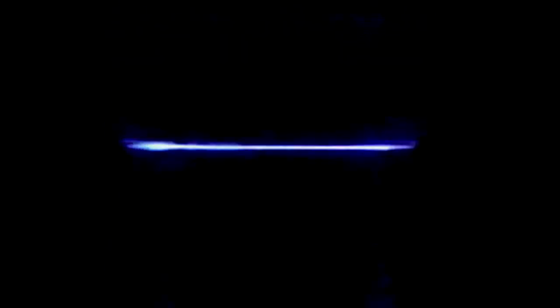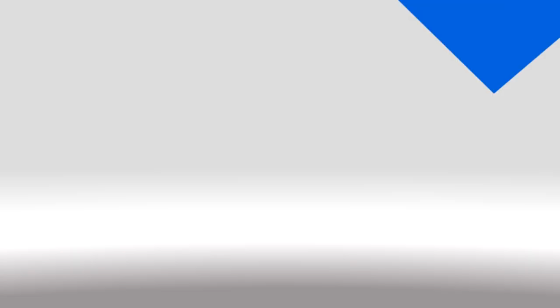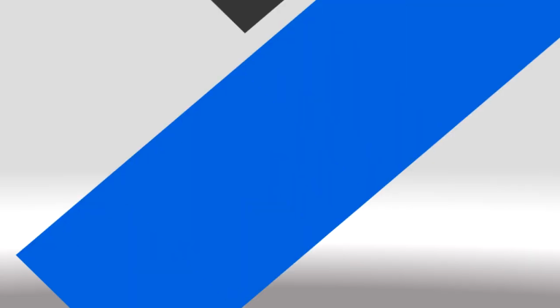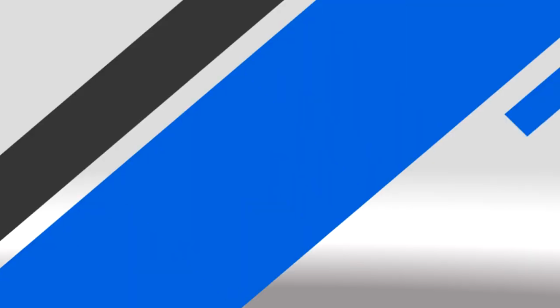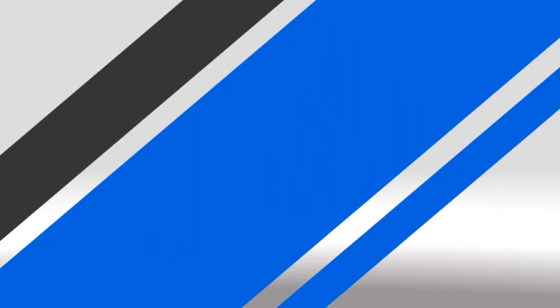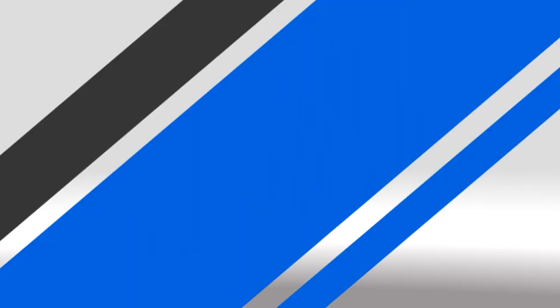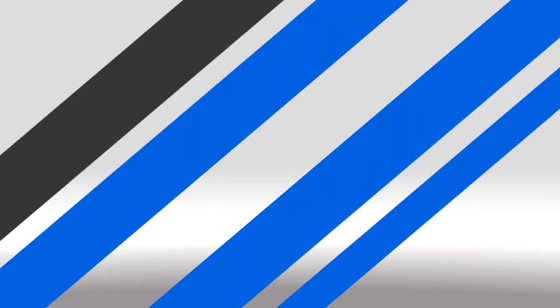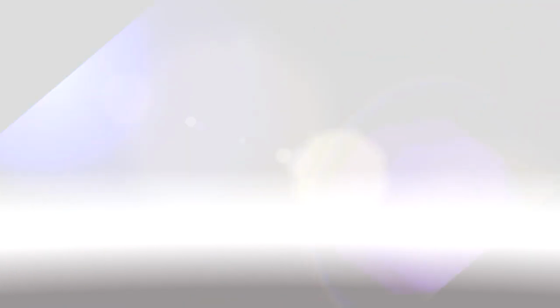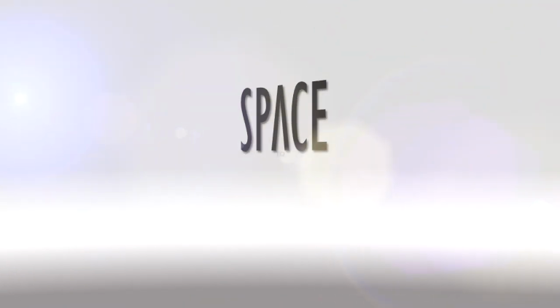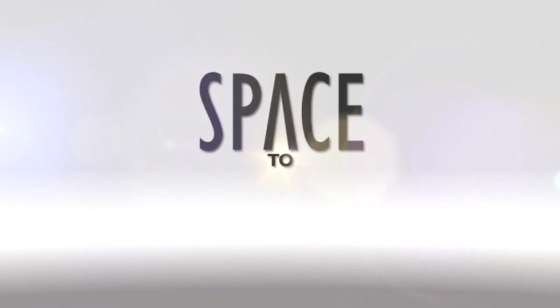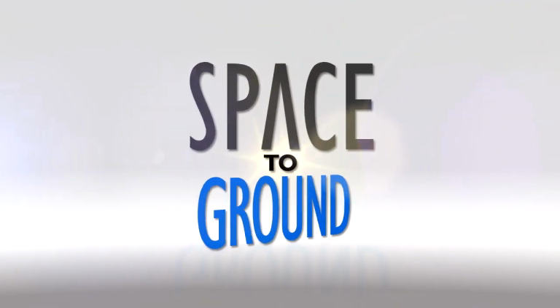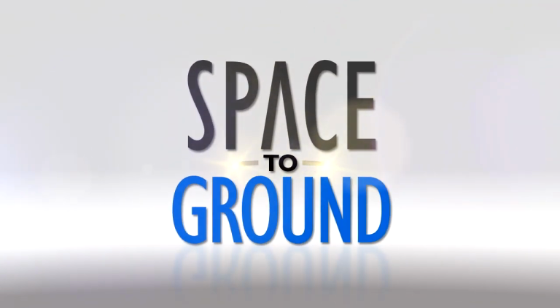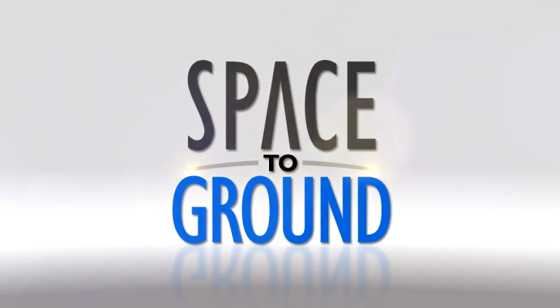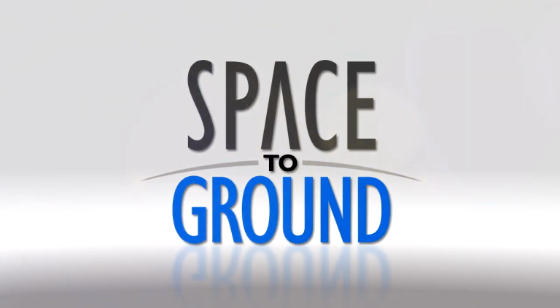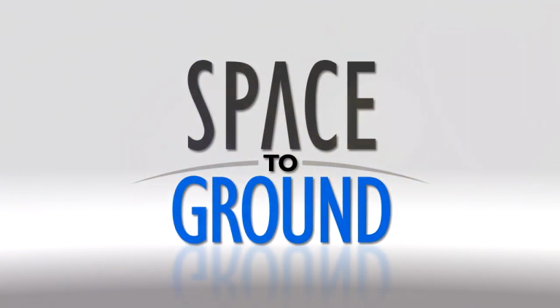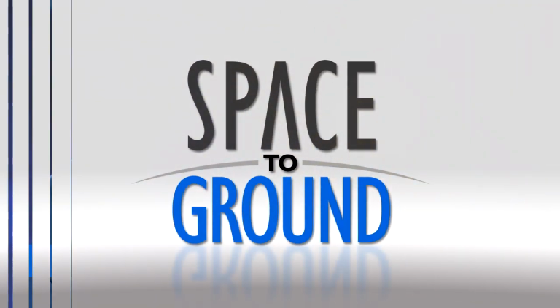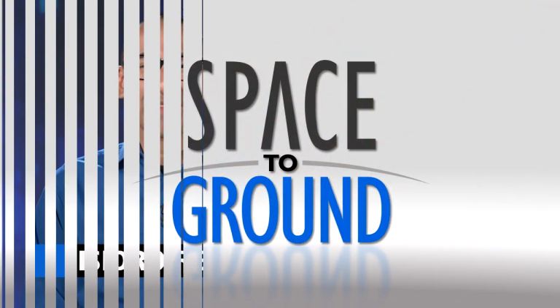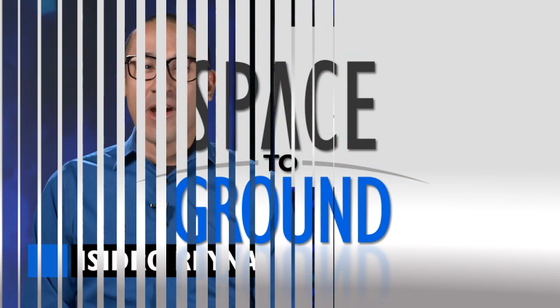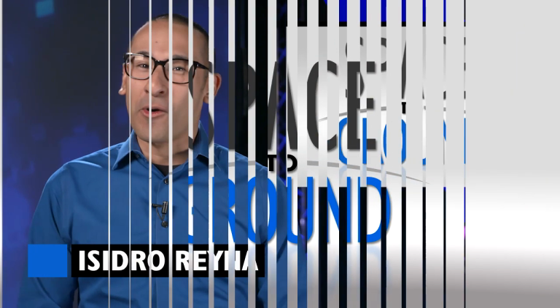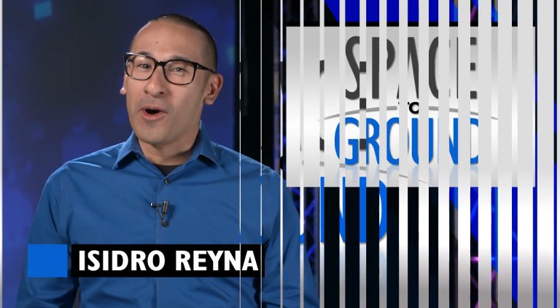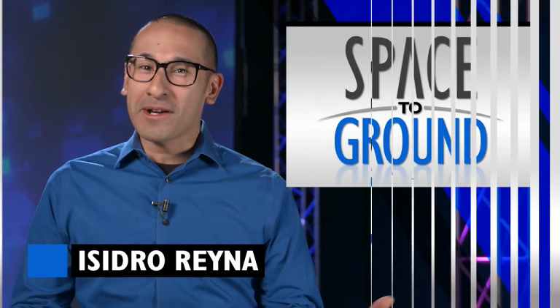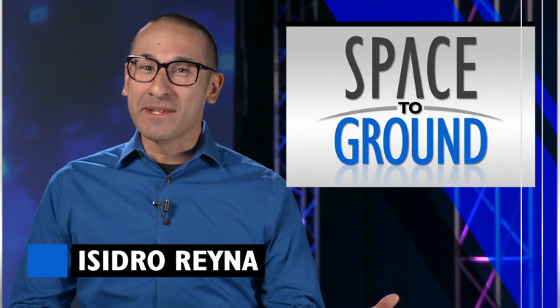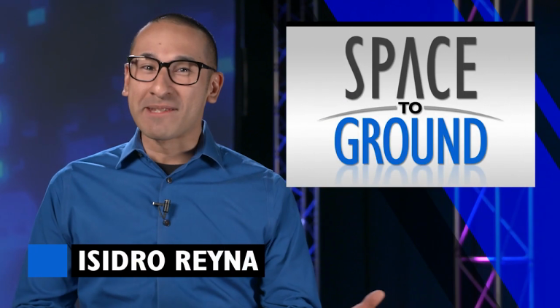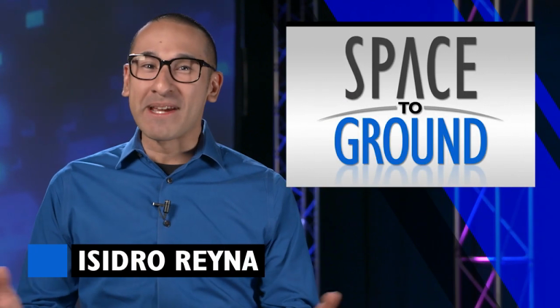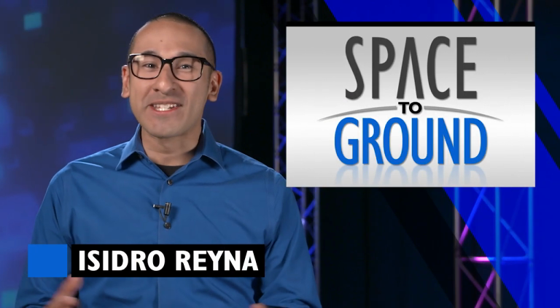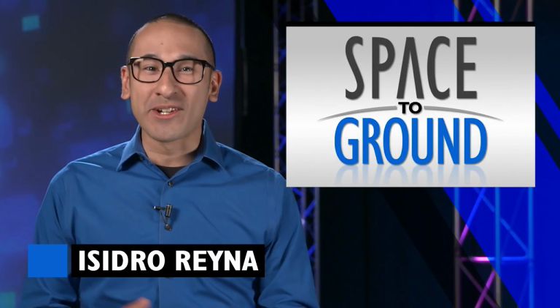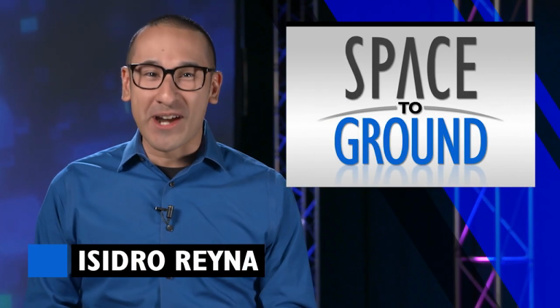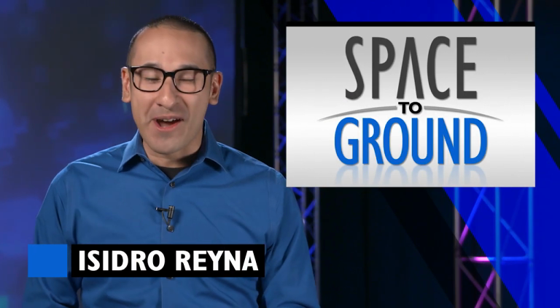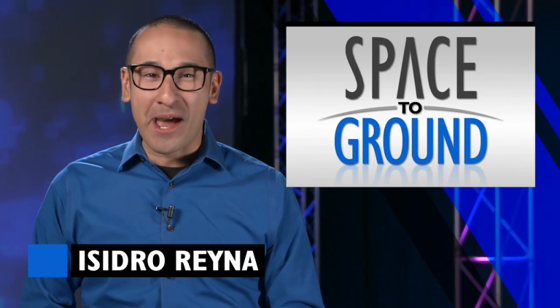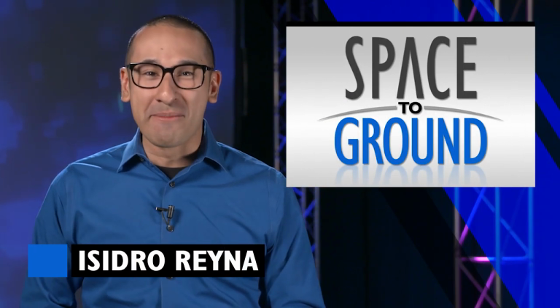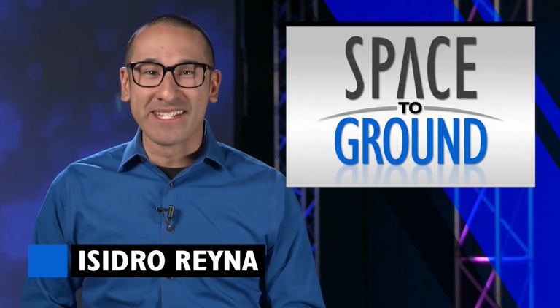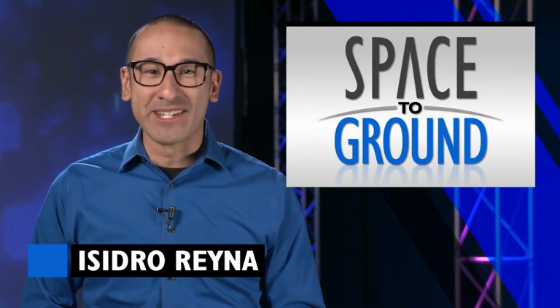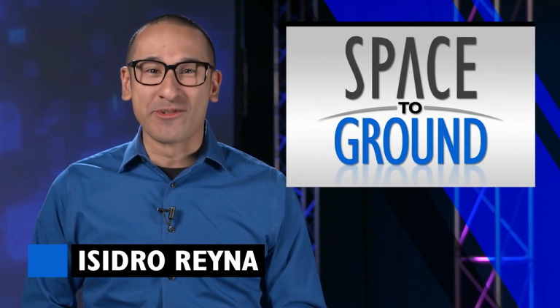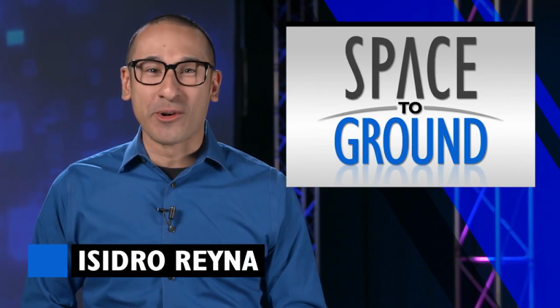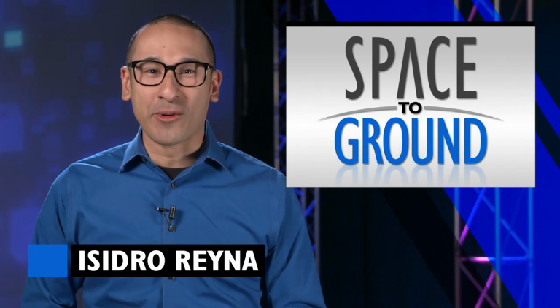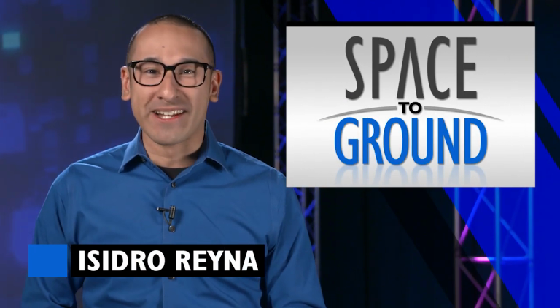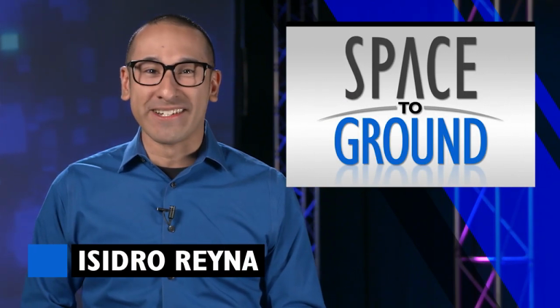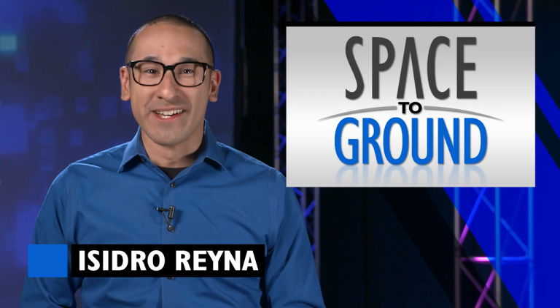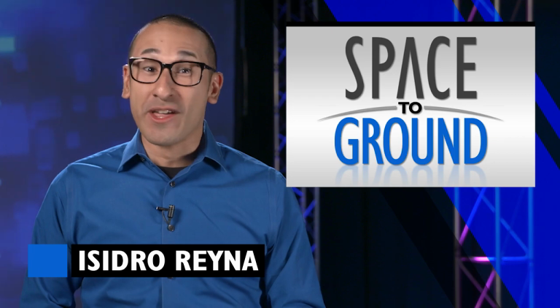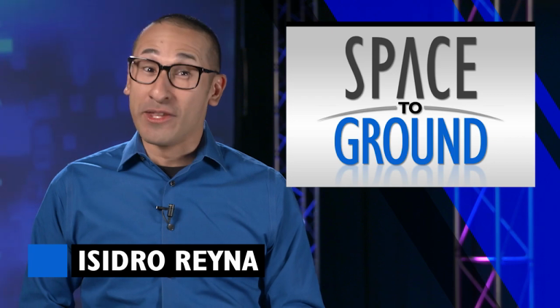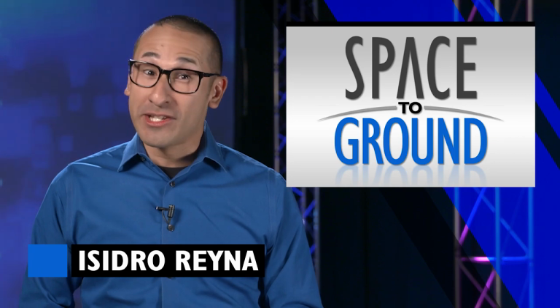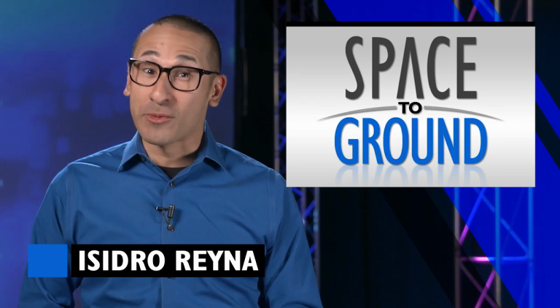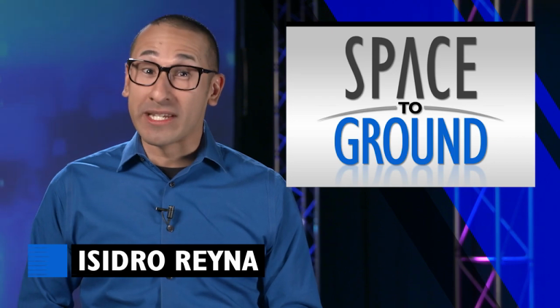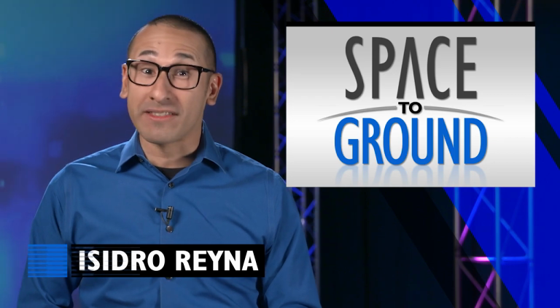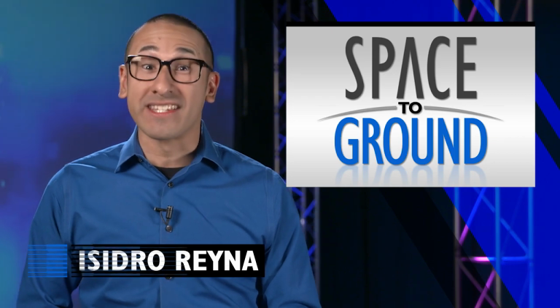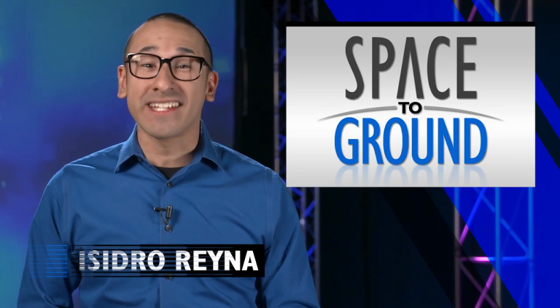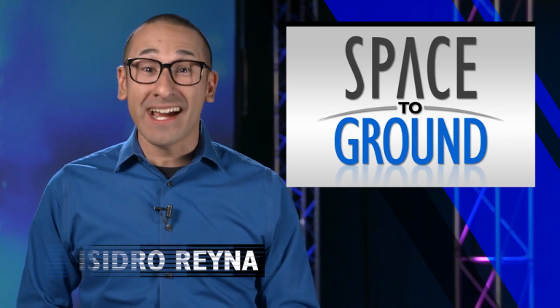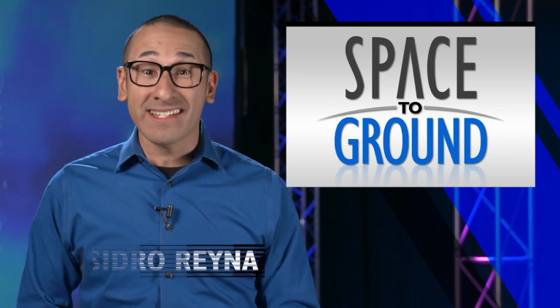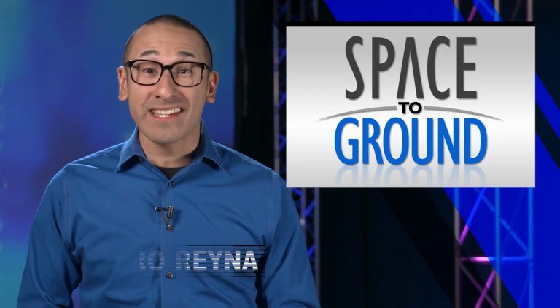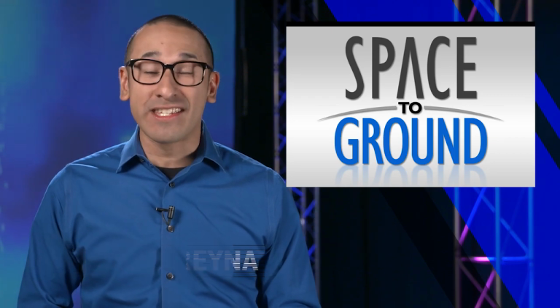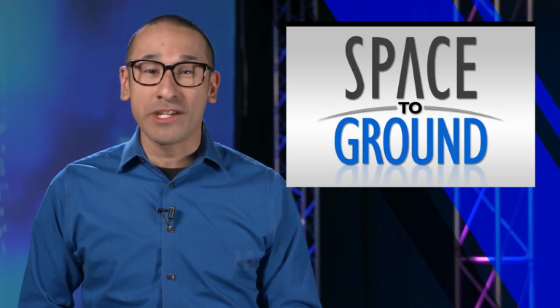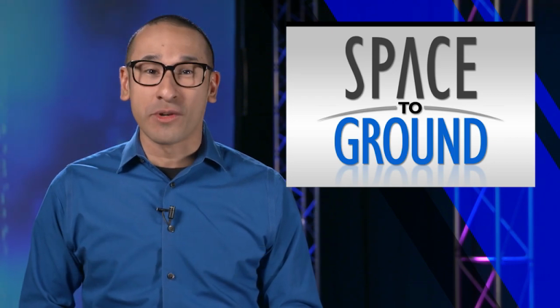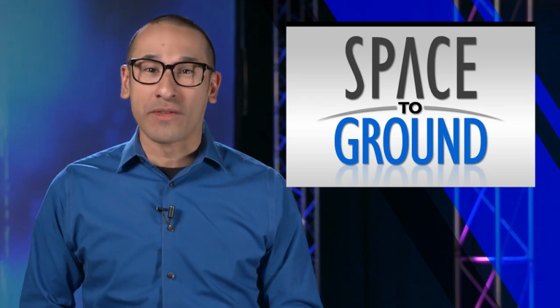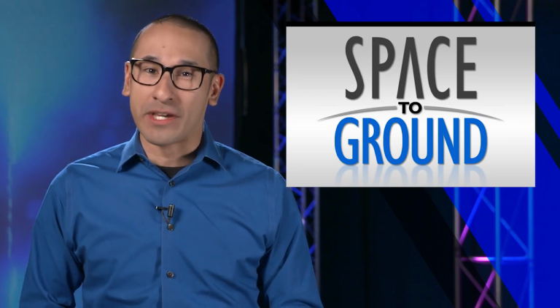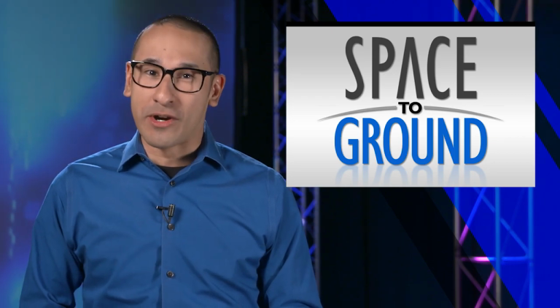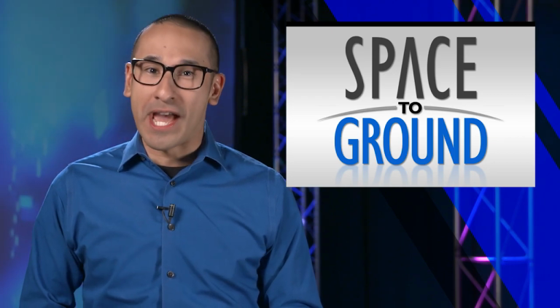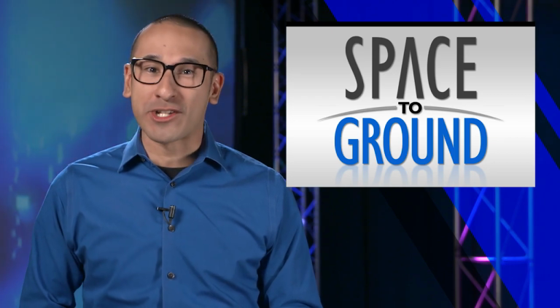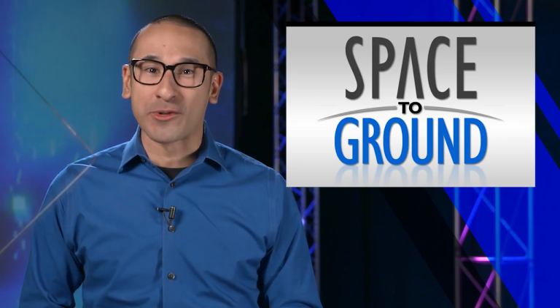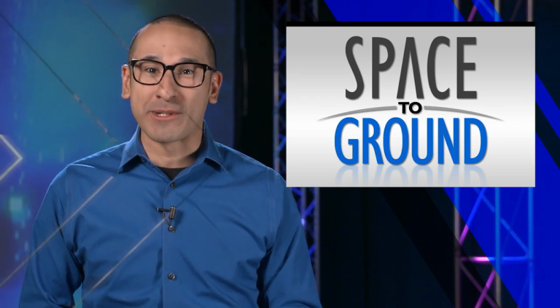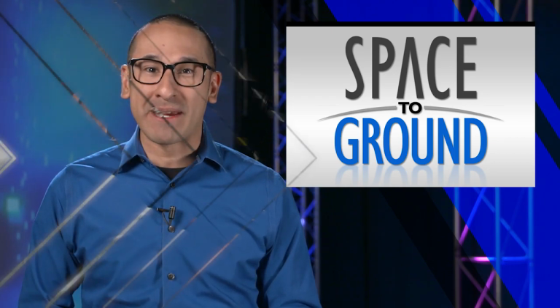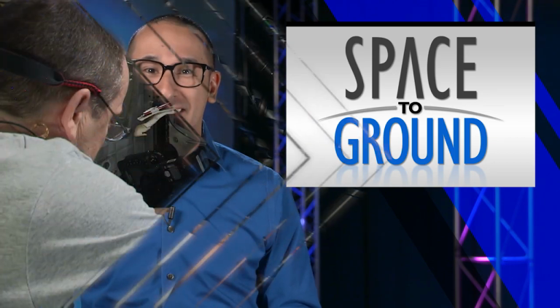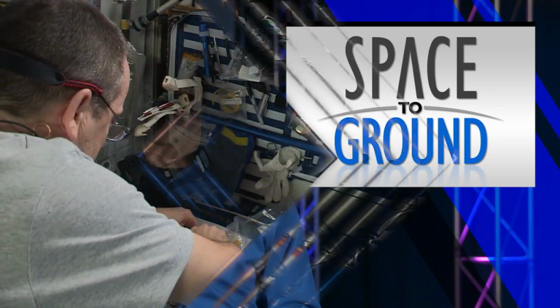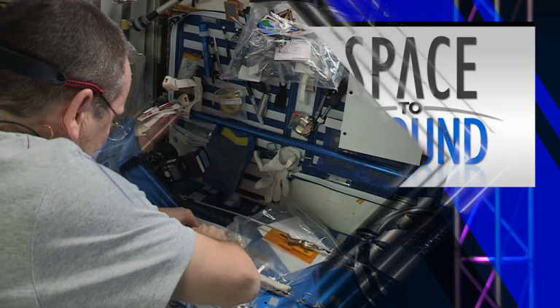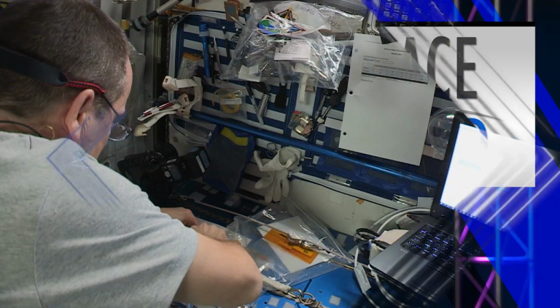Houston Station on Space to Ground. Welcome to Space to Ground, I'm Isidro Reyna. This week, the science continued on the International Space Station.